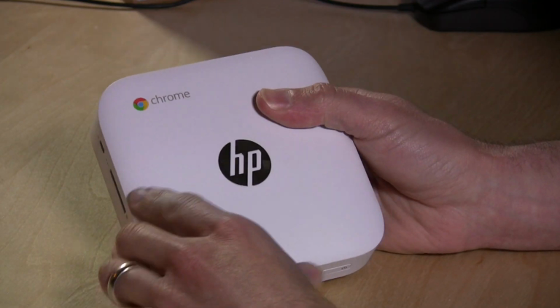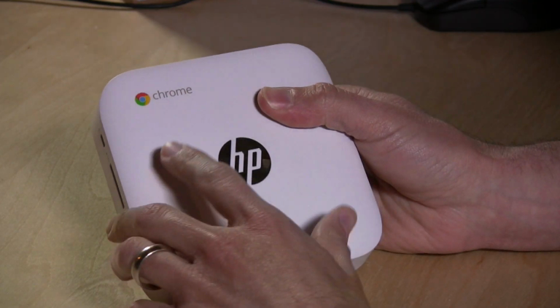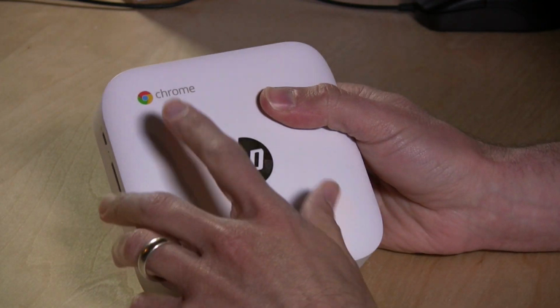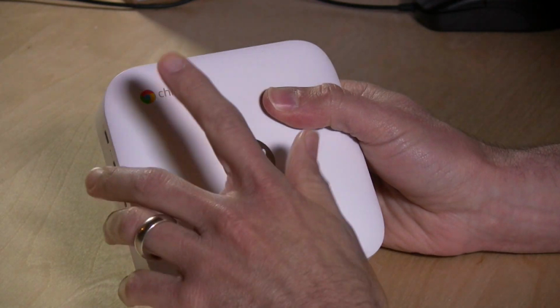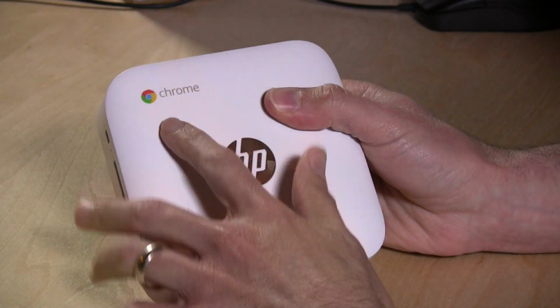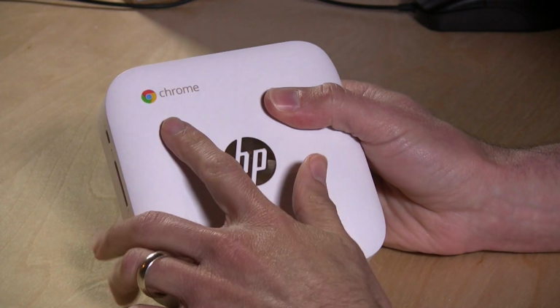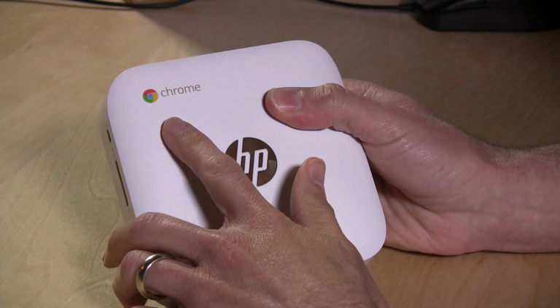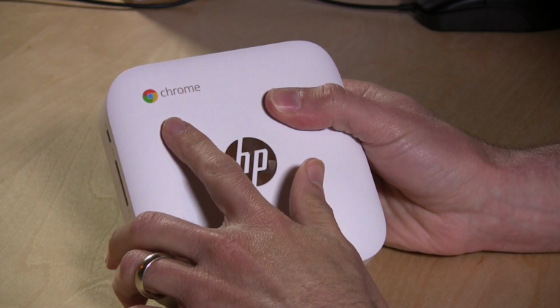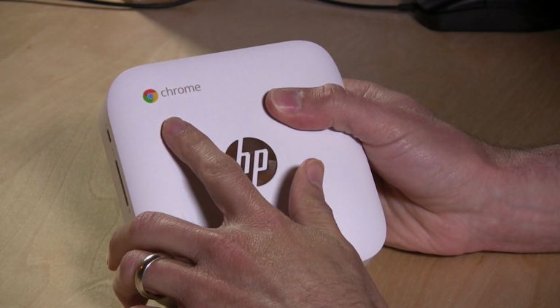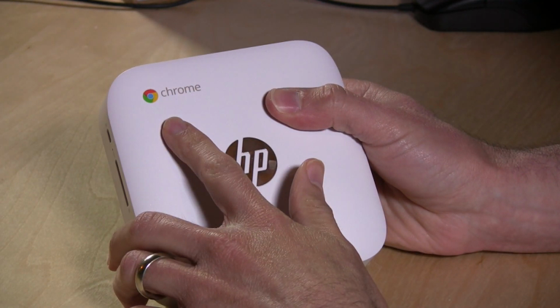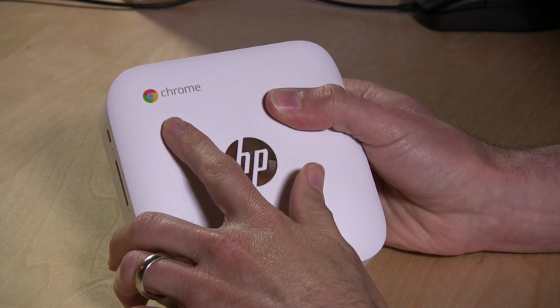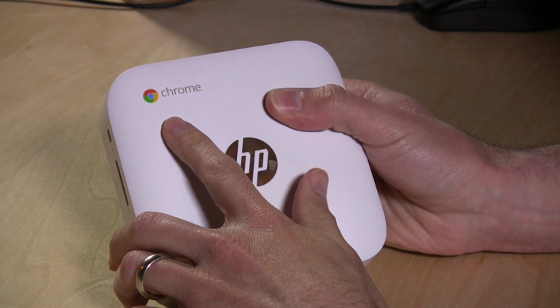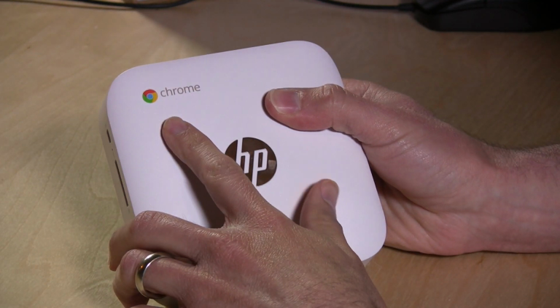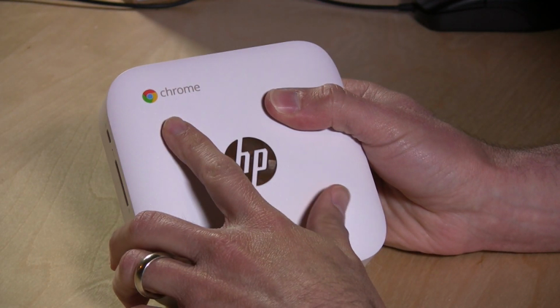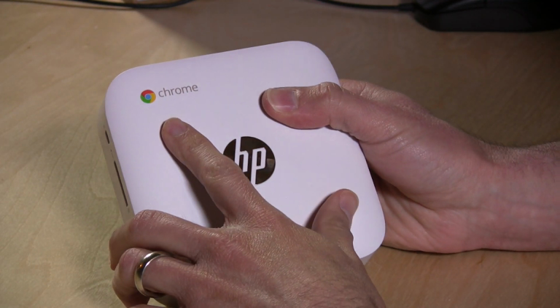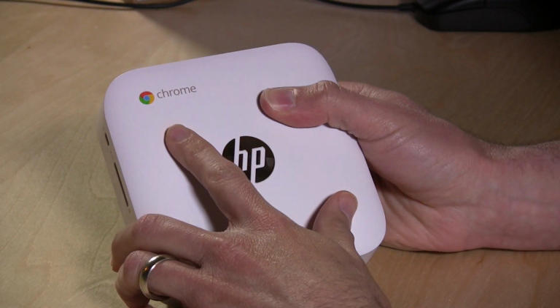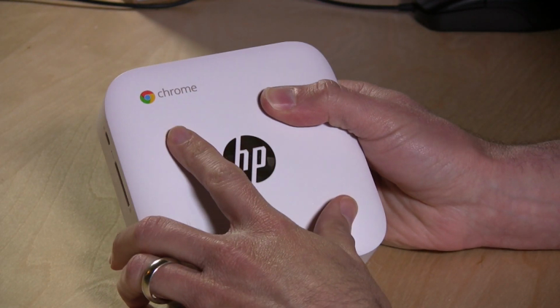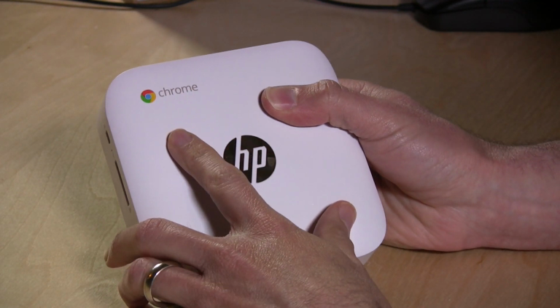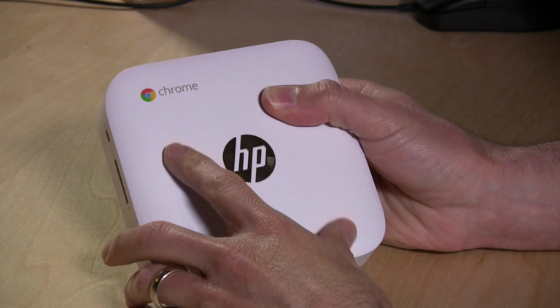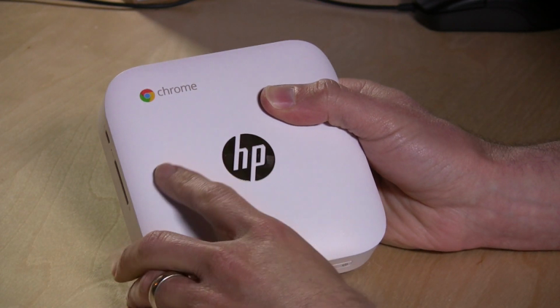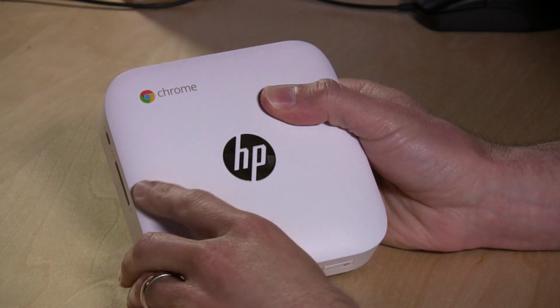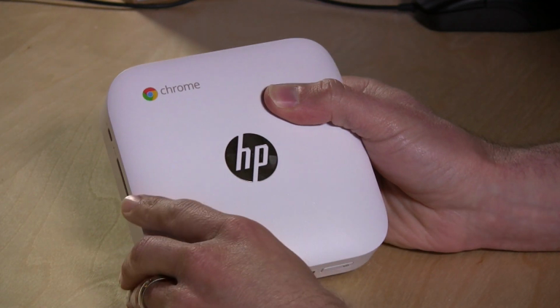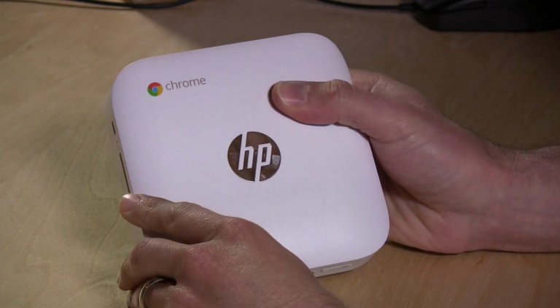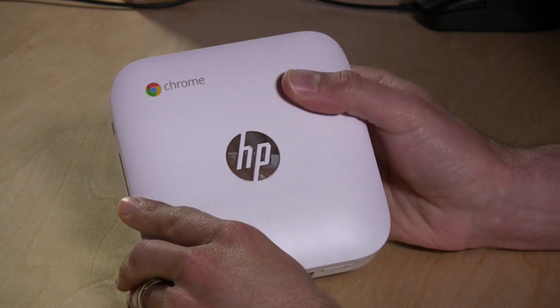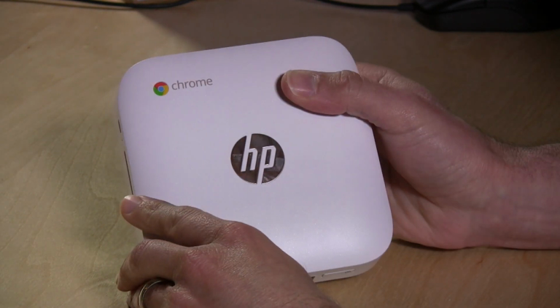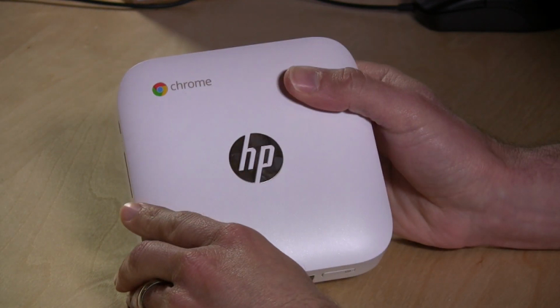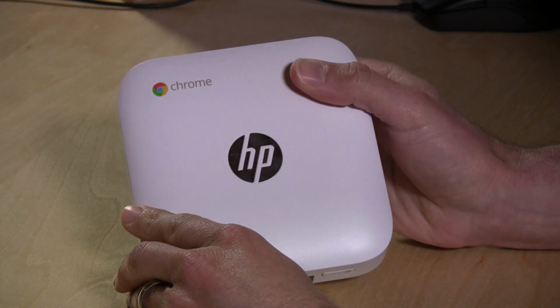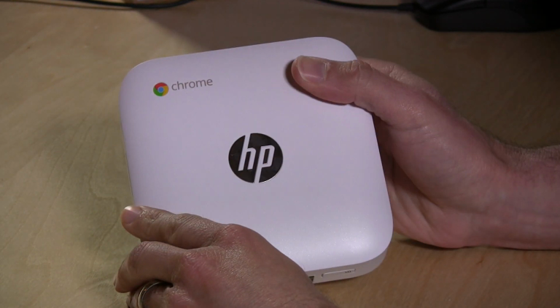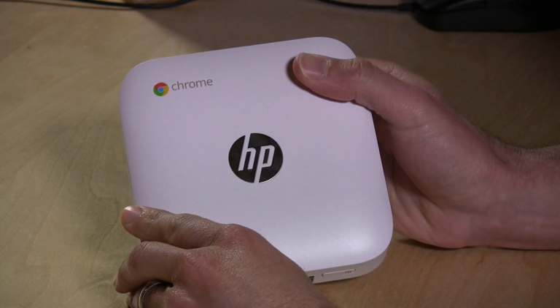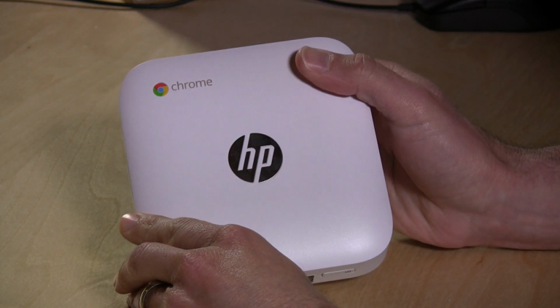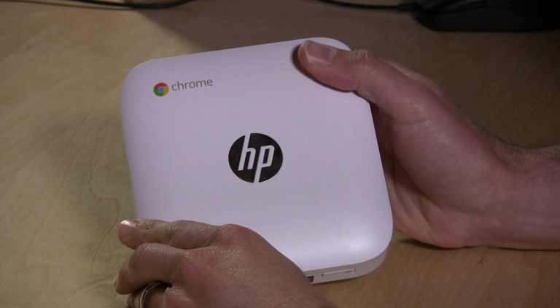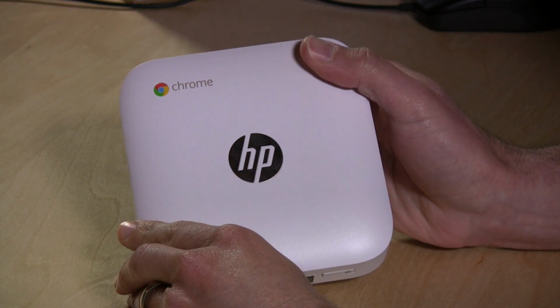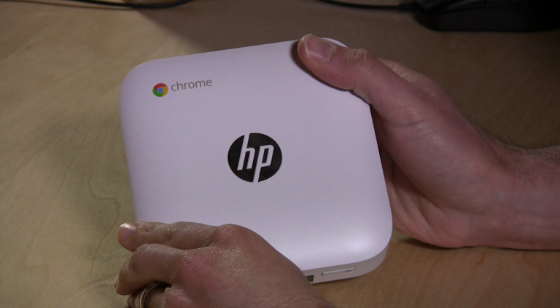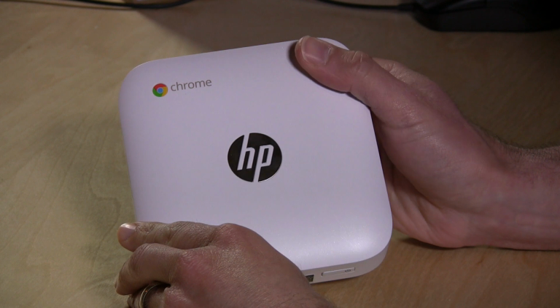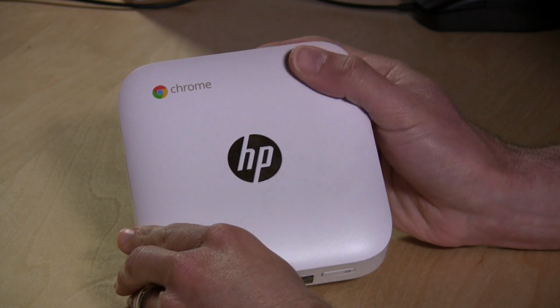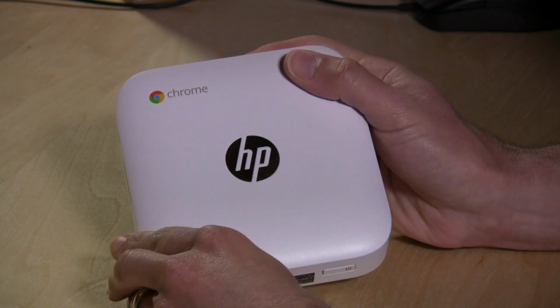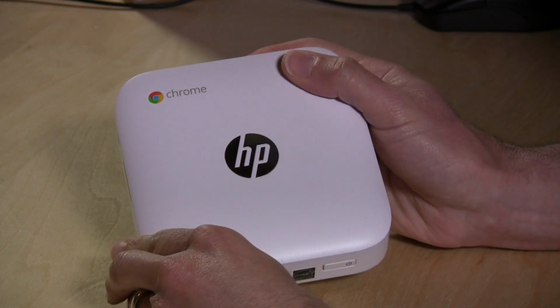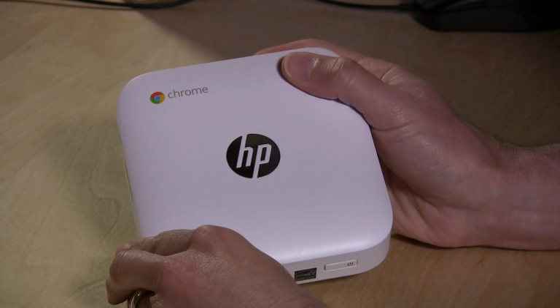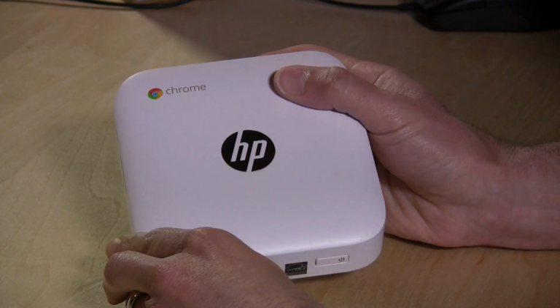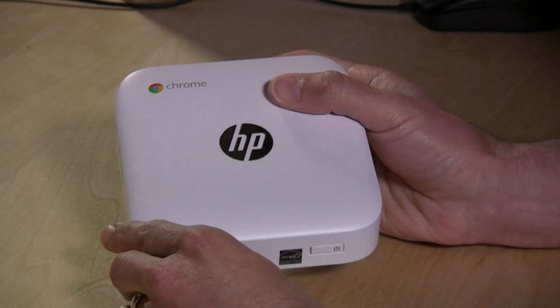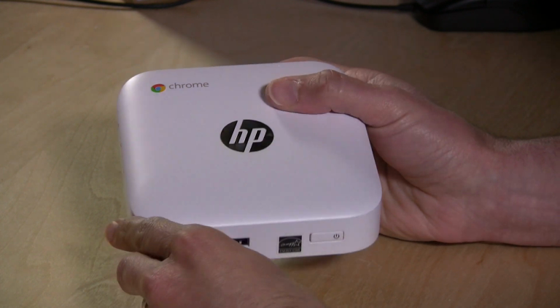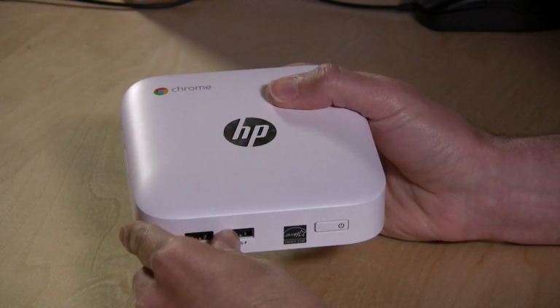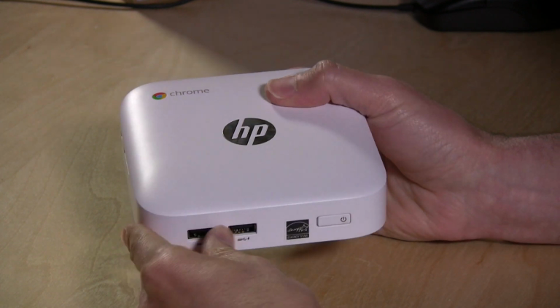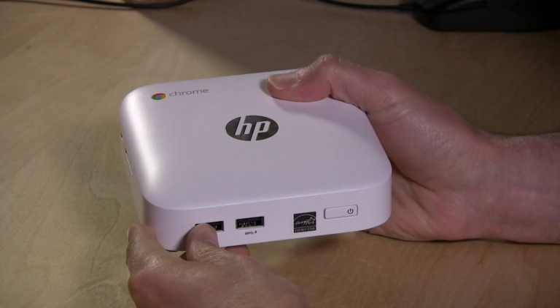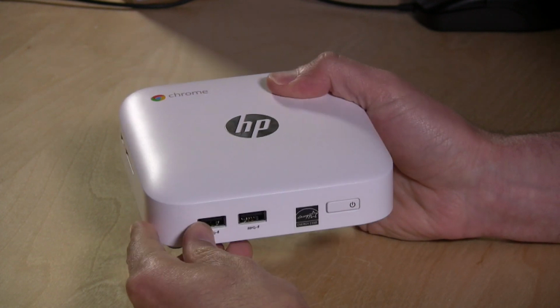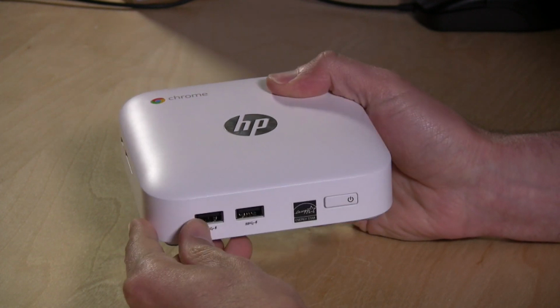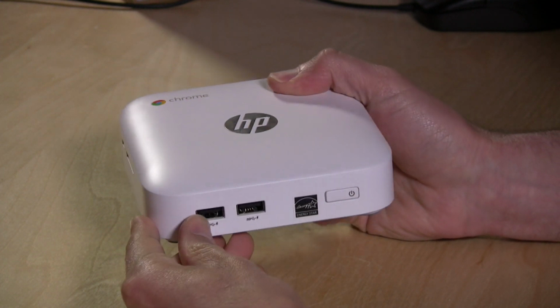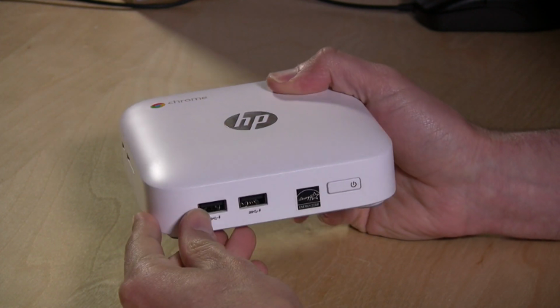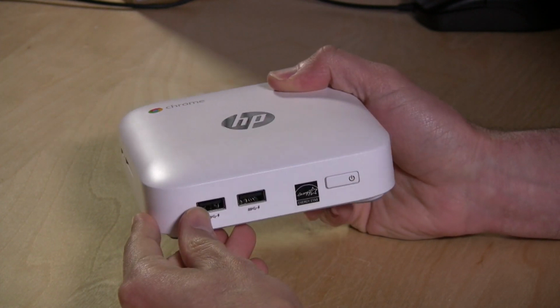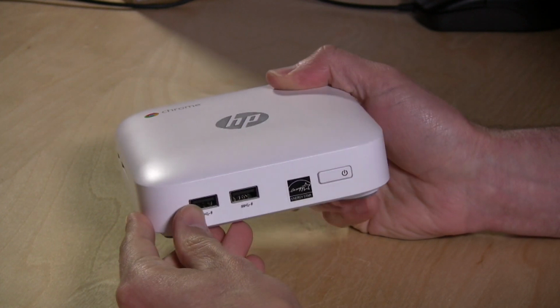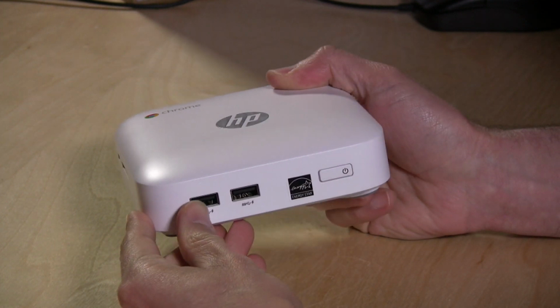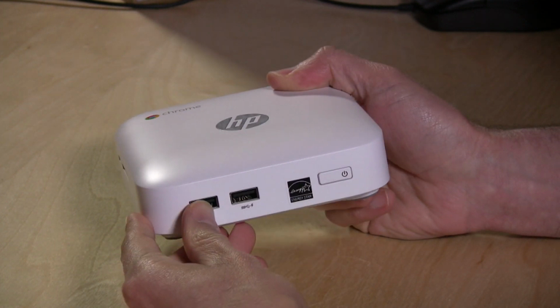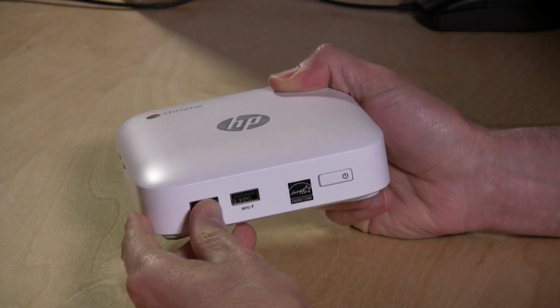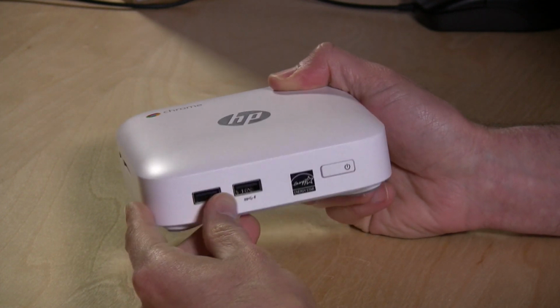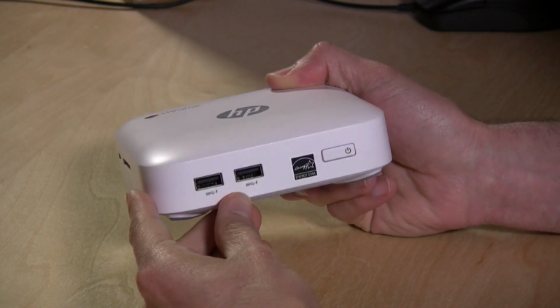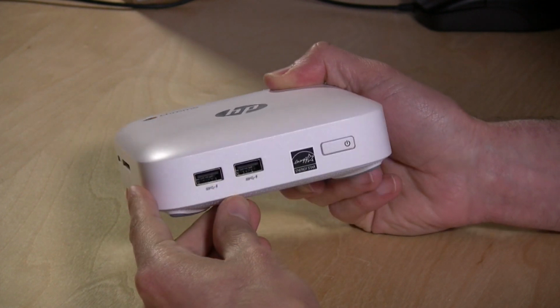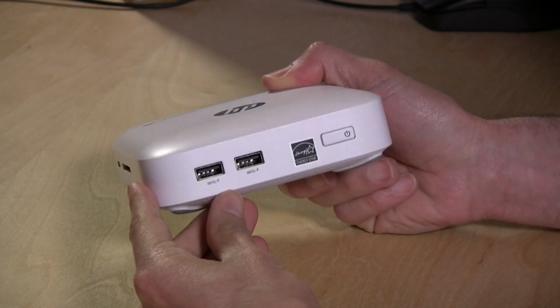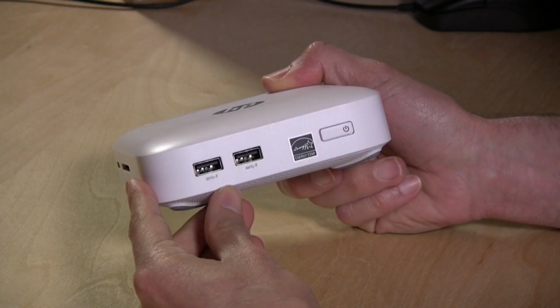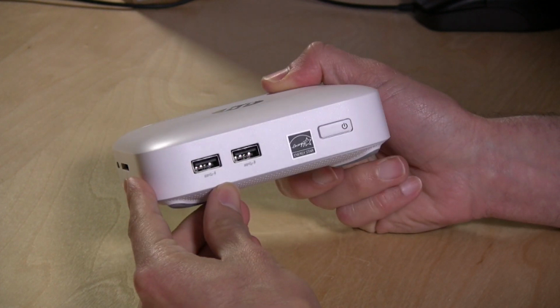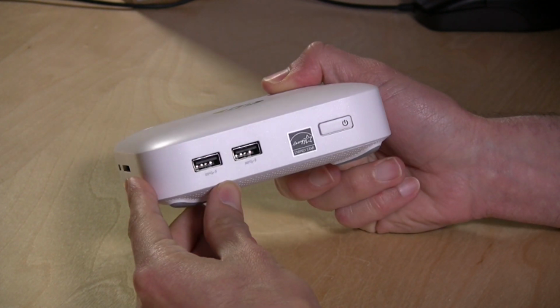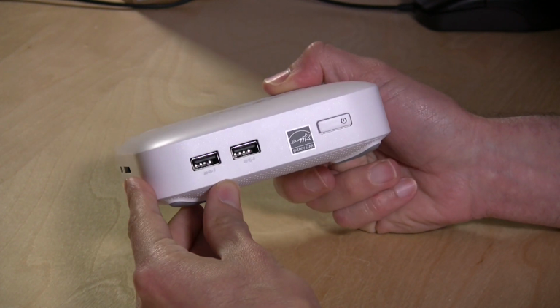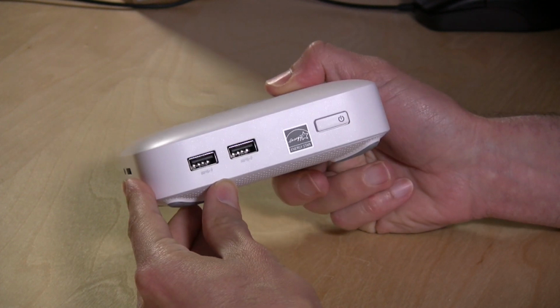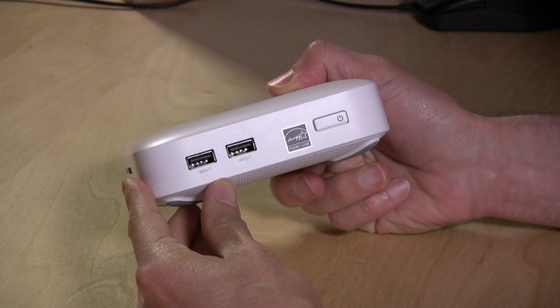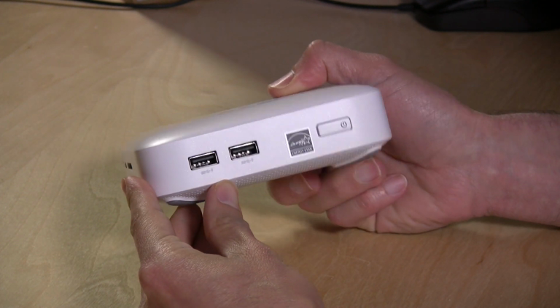Chromeboxes run Chrome OS, which is essentially an operating system that boots up to a Chrome web browser, and we'll show you what that looks like in a minute.